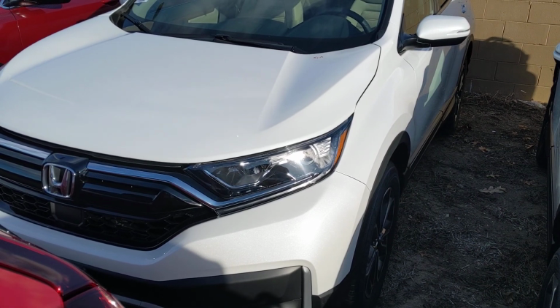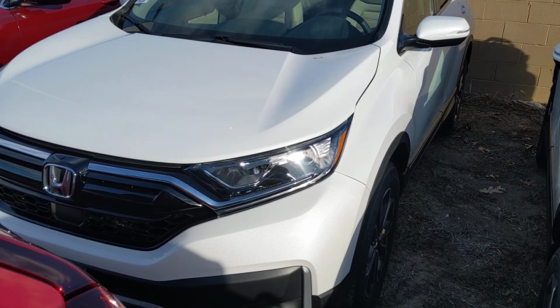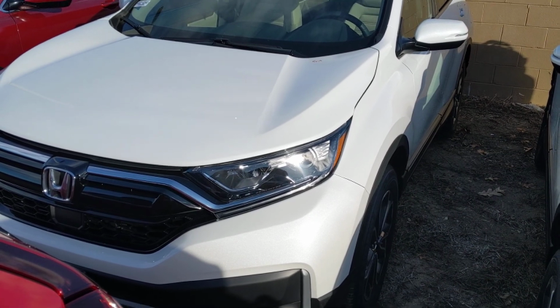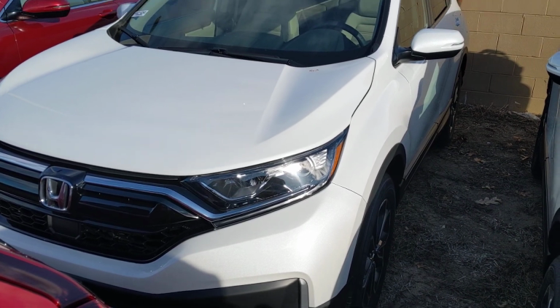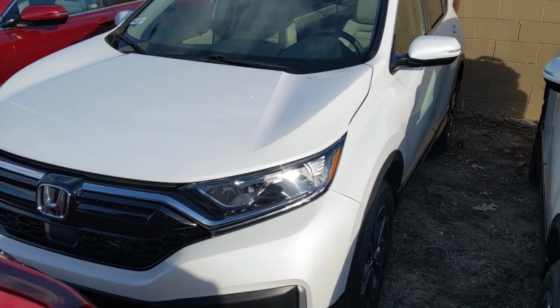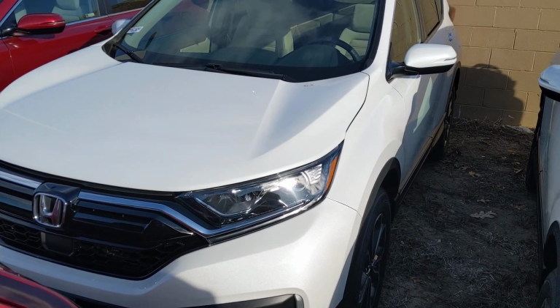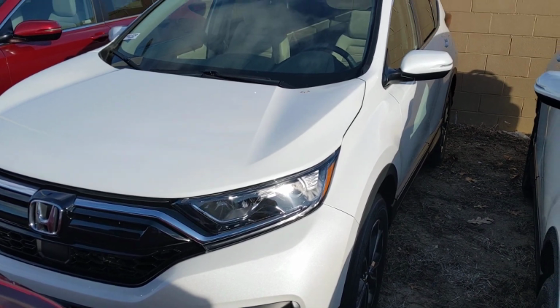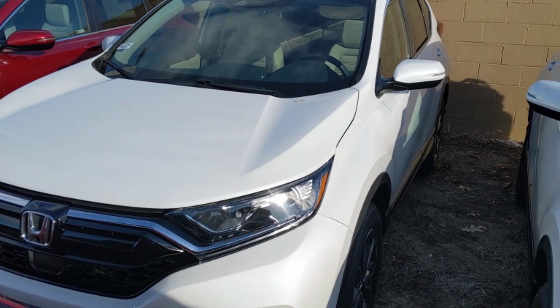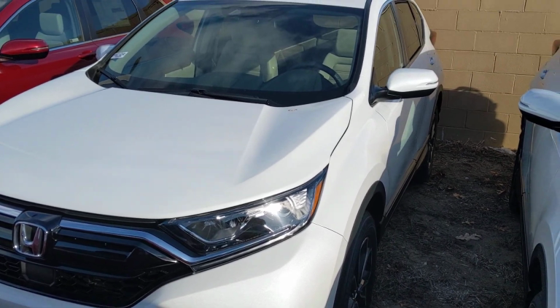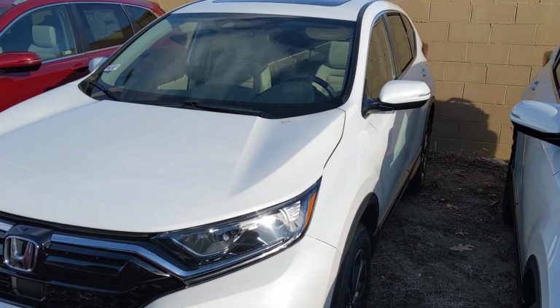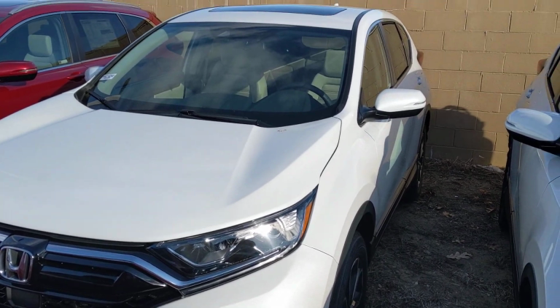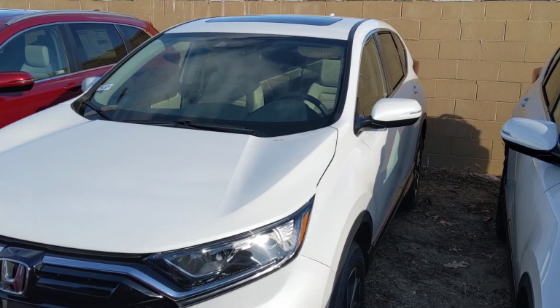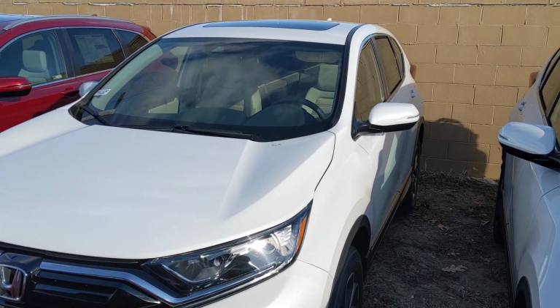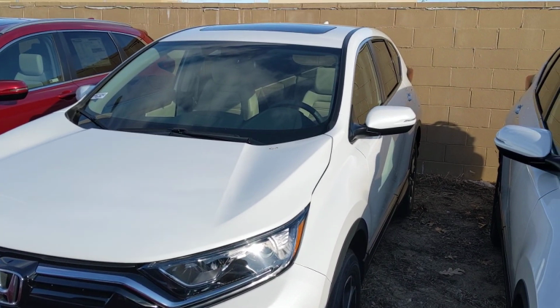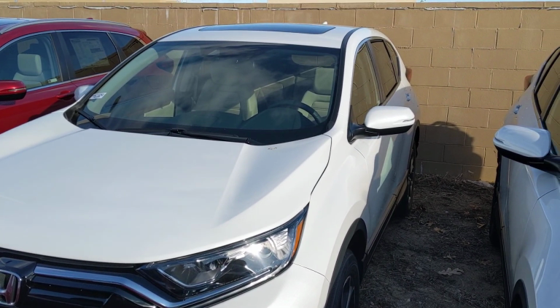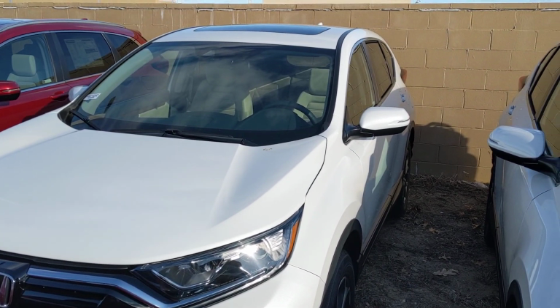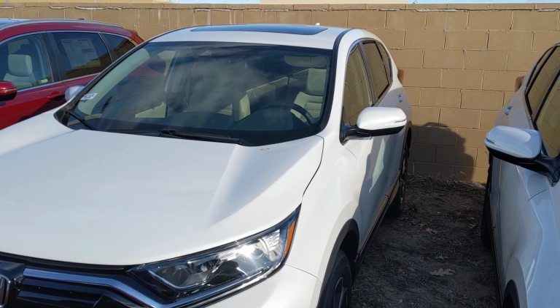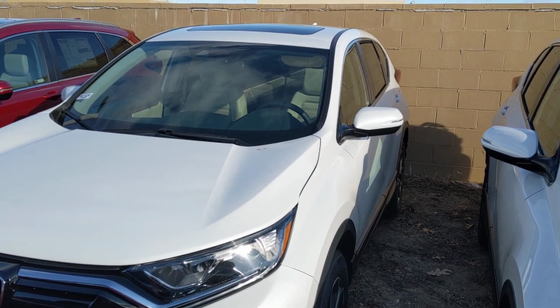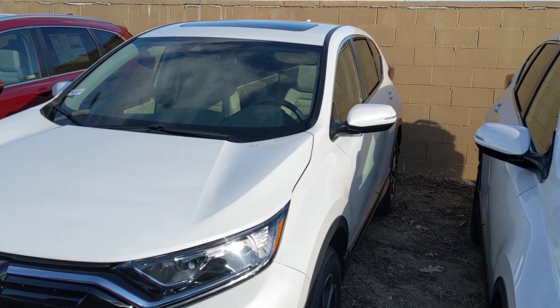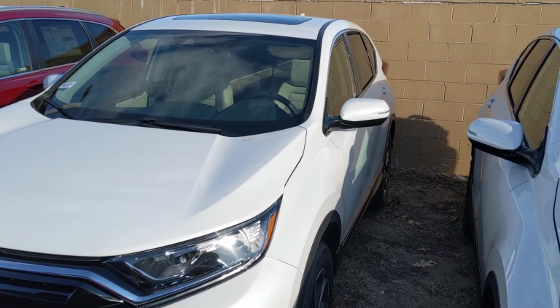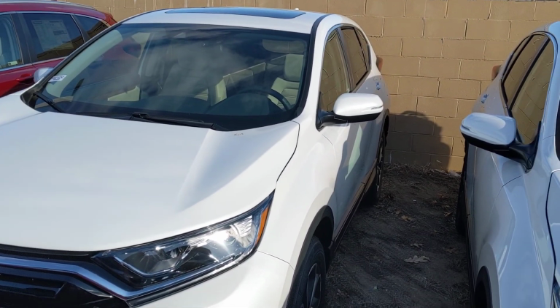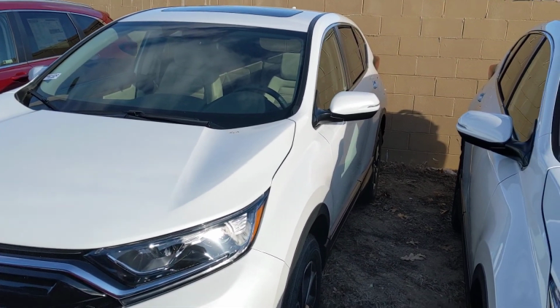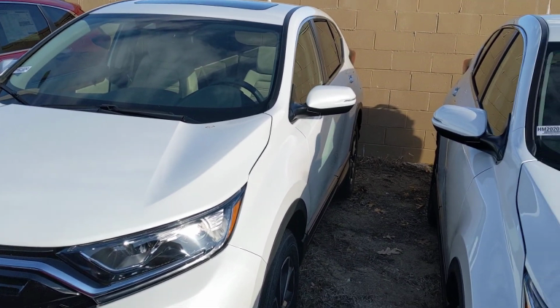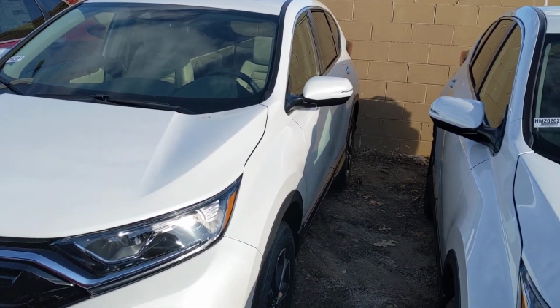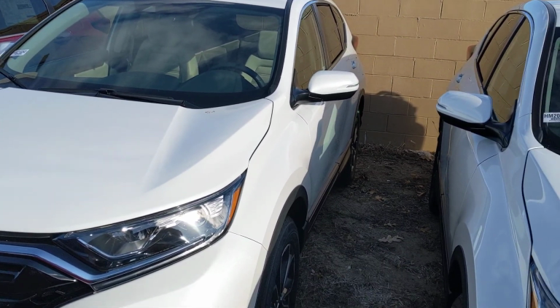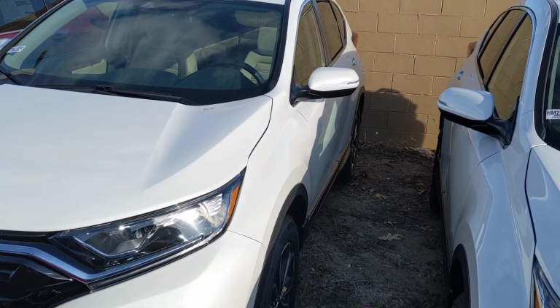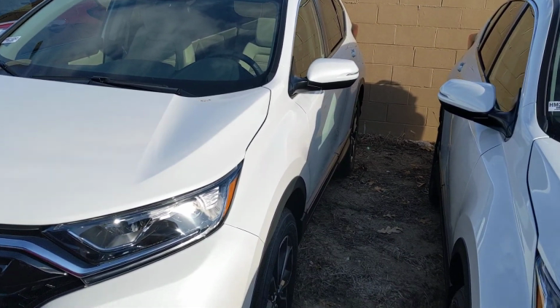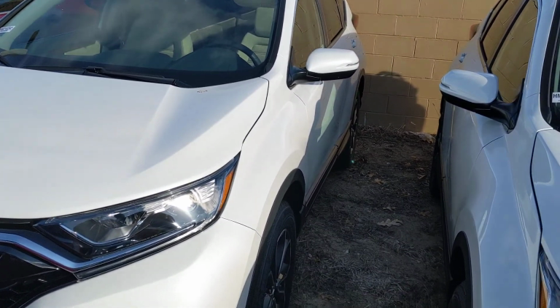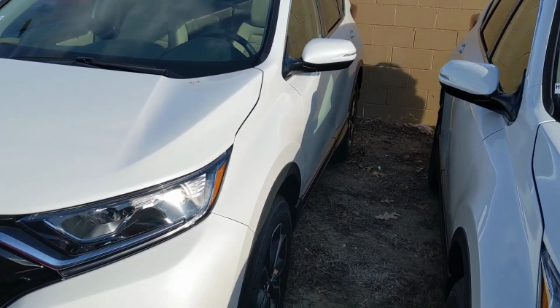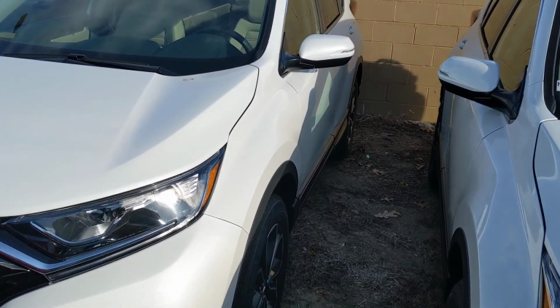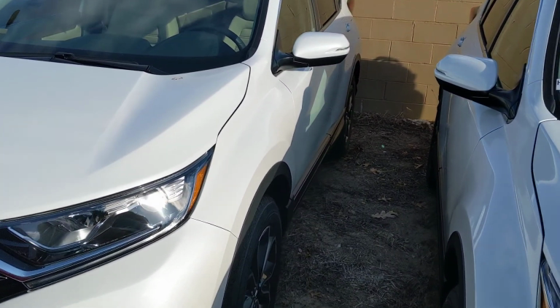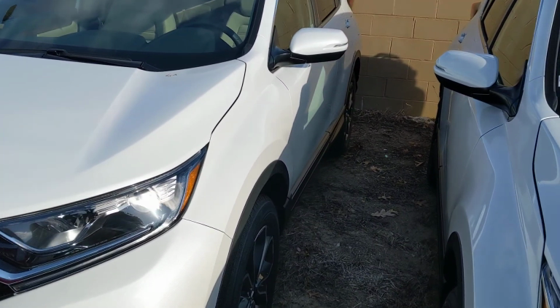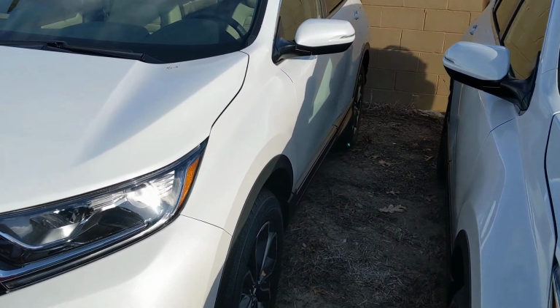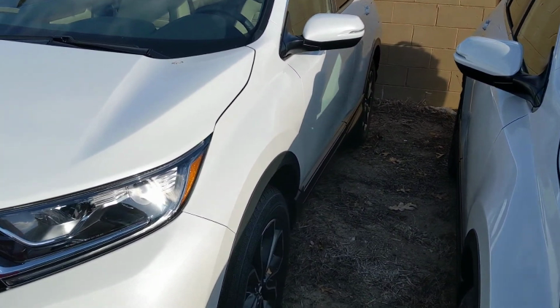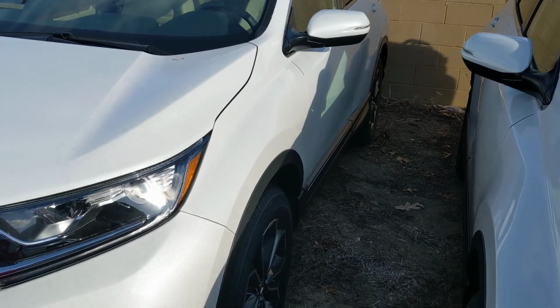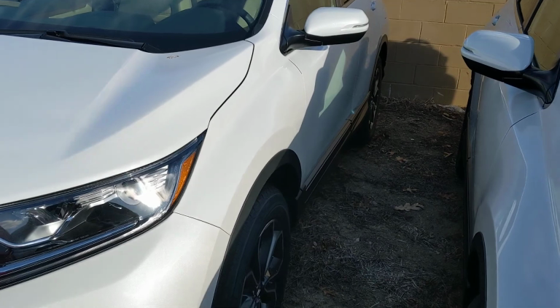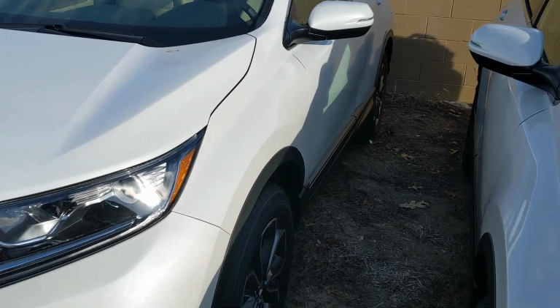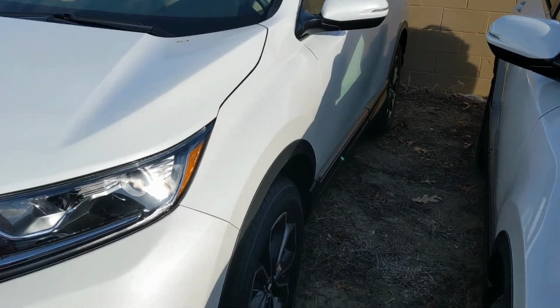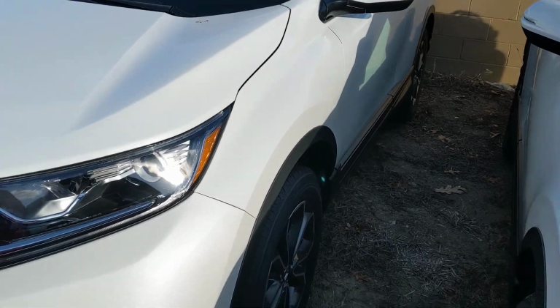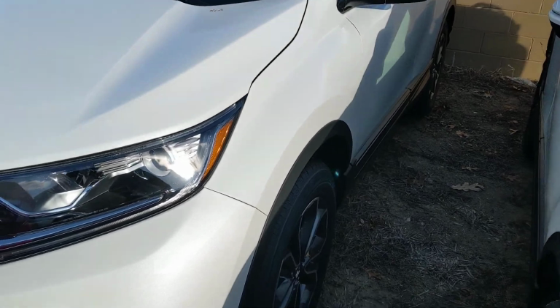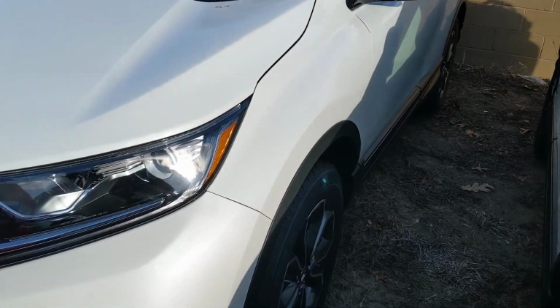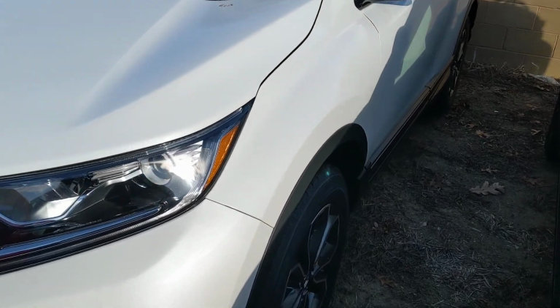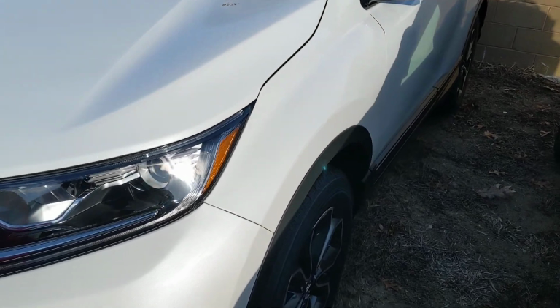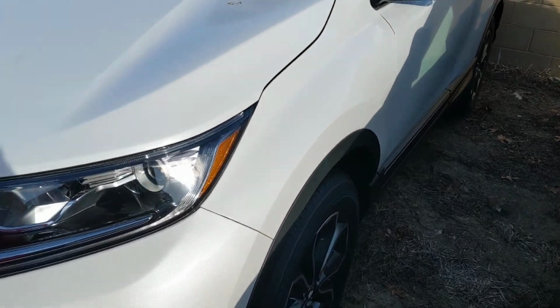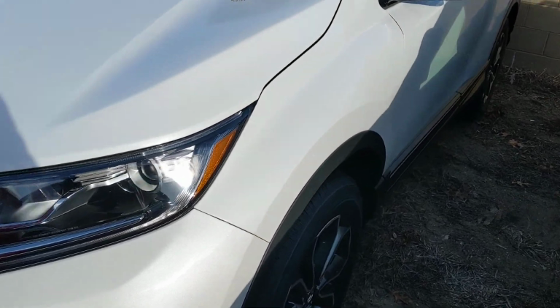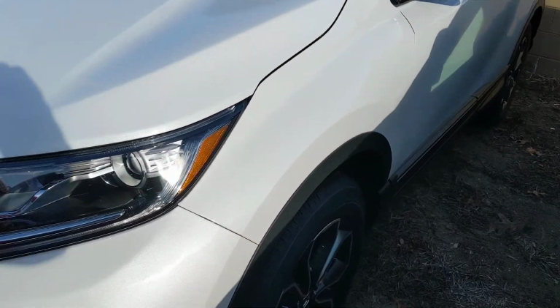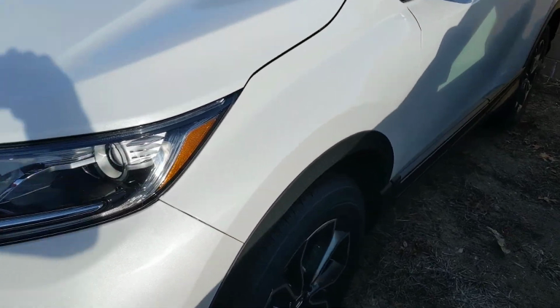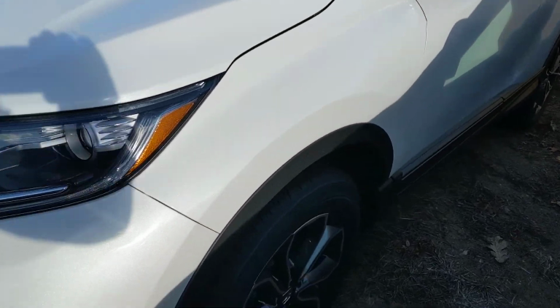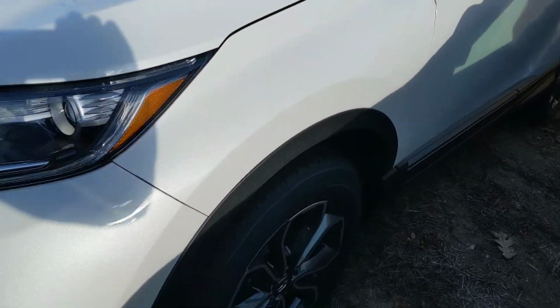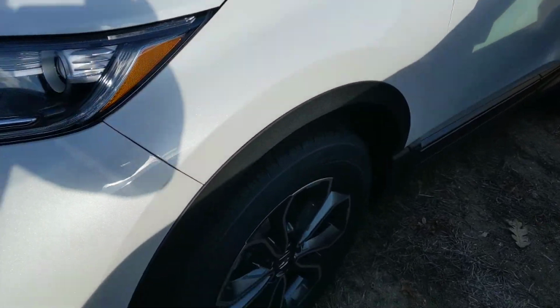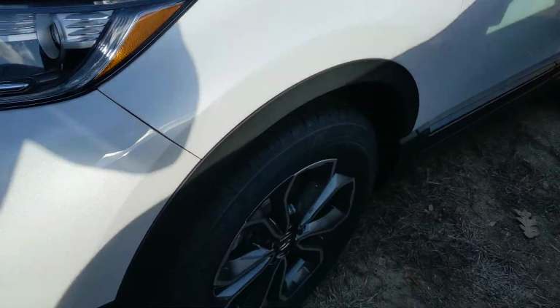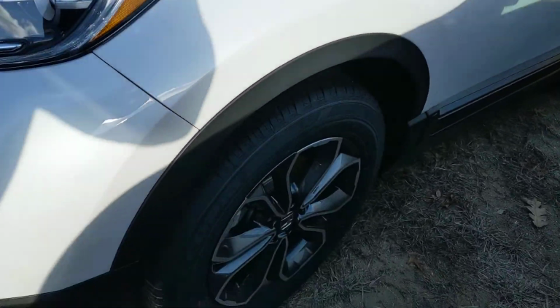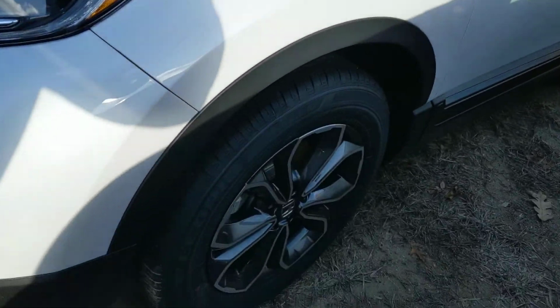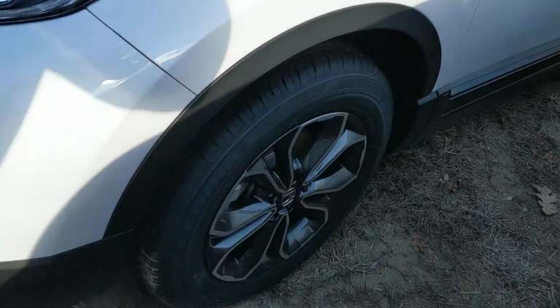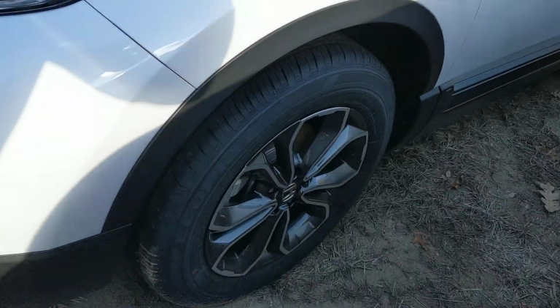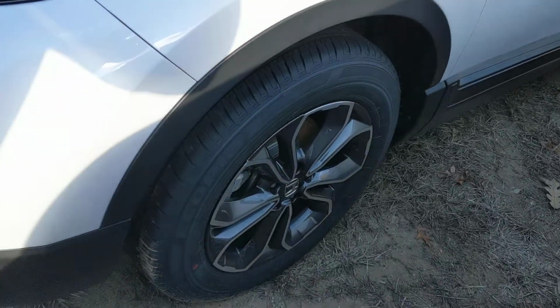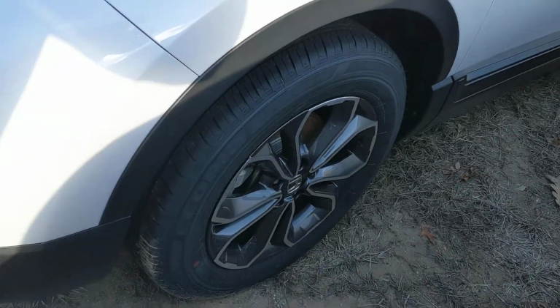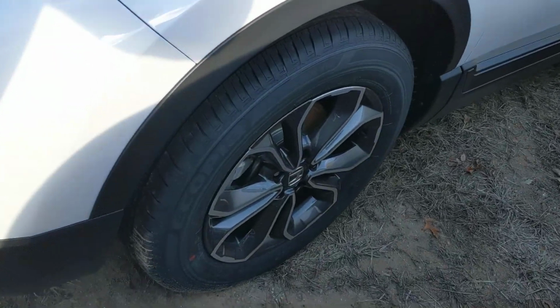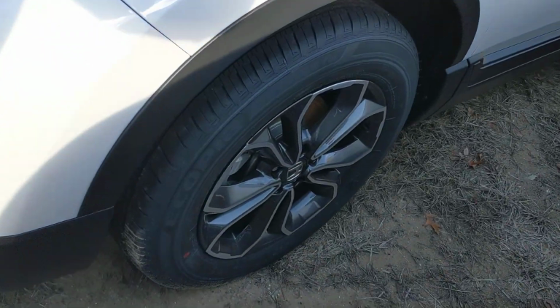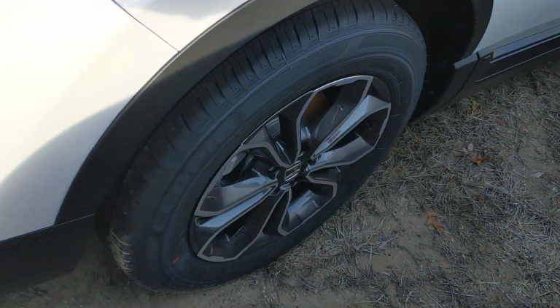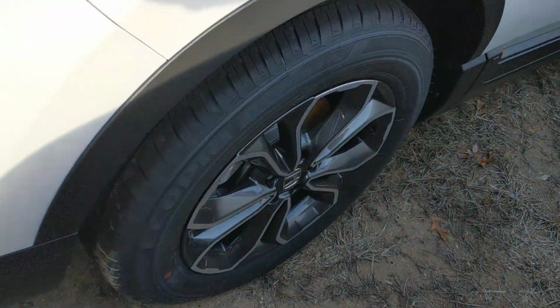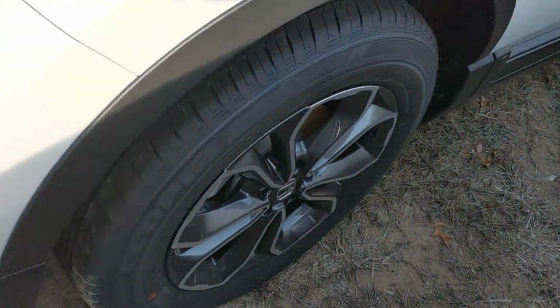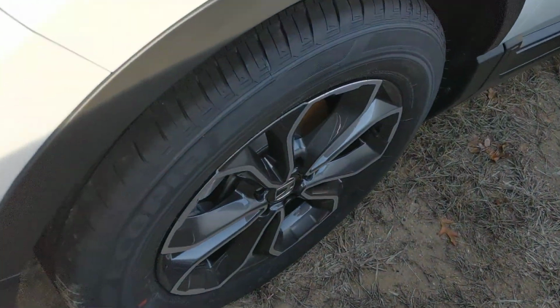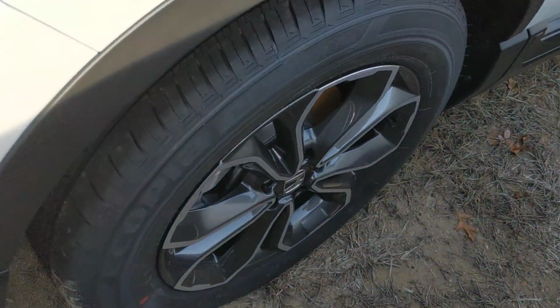Hey Brittany, how's it going? This is Tom over at AutoFair Honda. I want to take a minute of your time to show you a quick video of this CR-V EX that you were interested in.